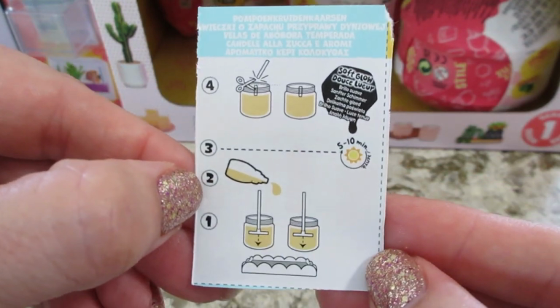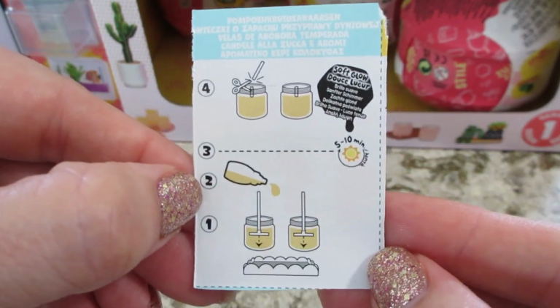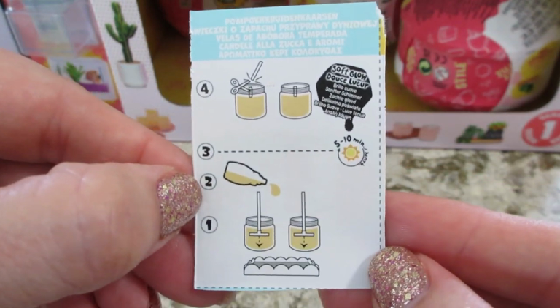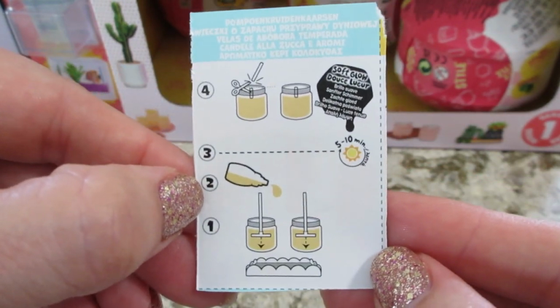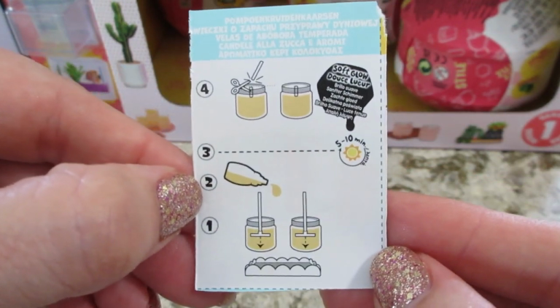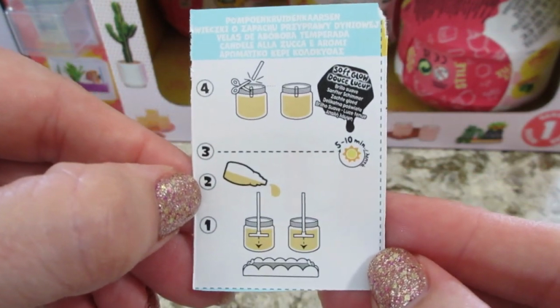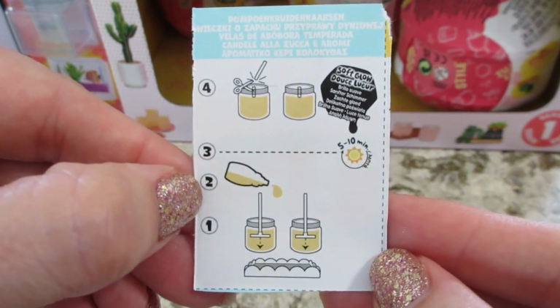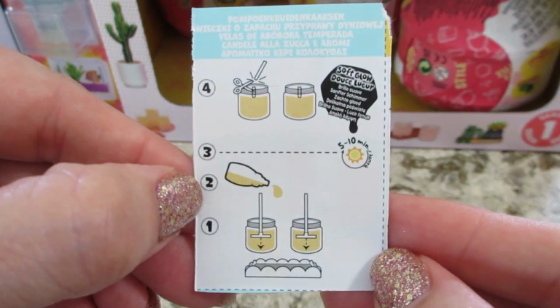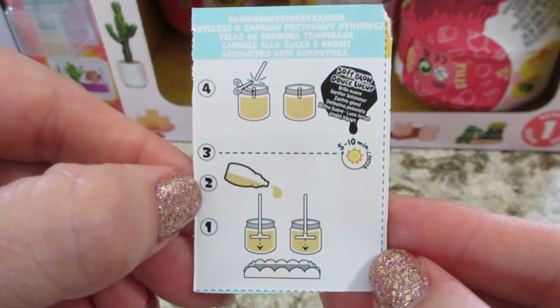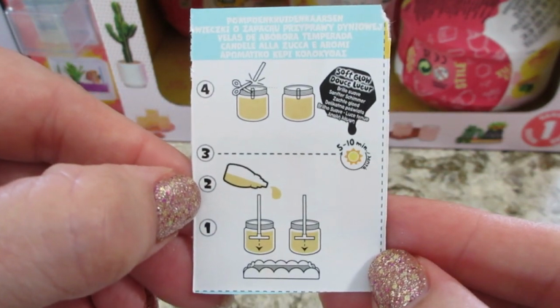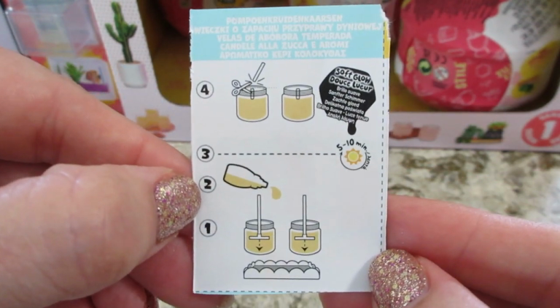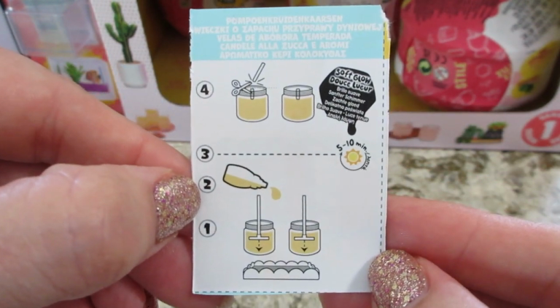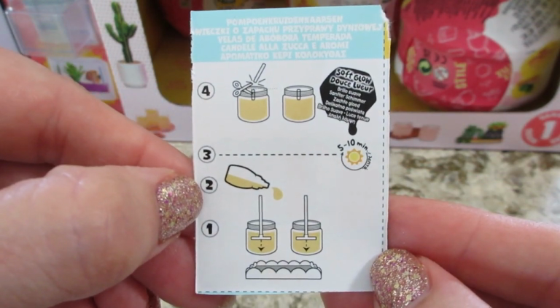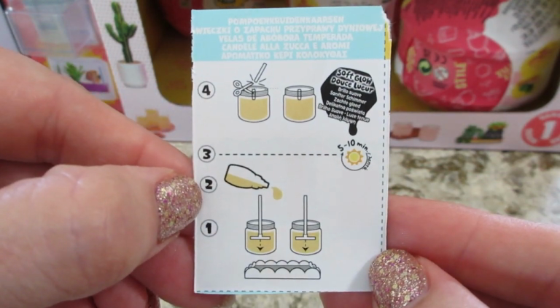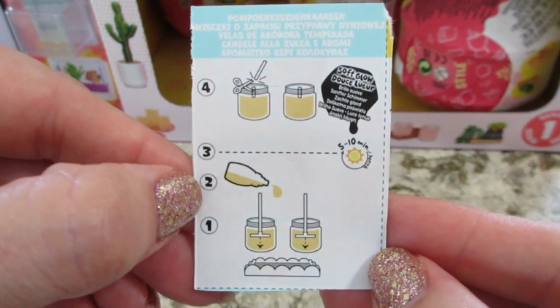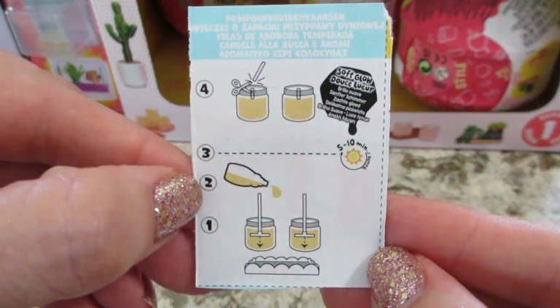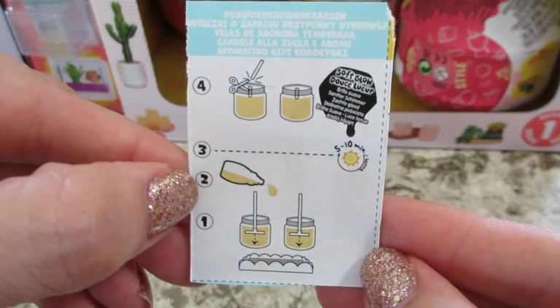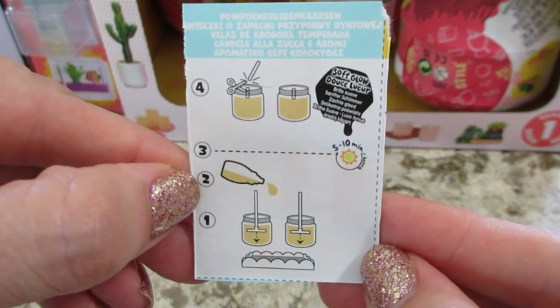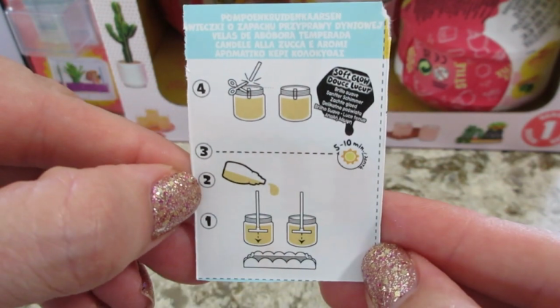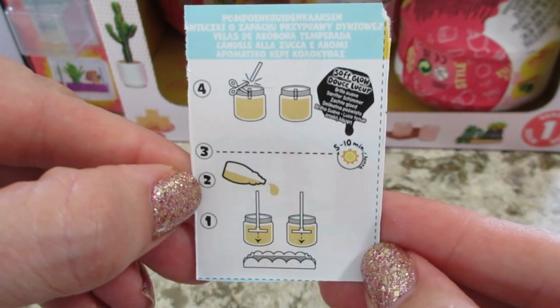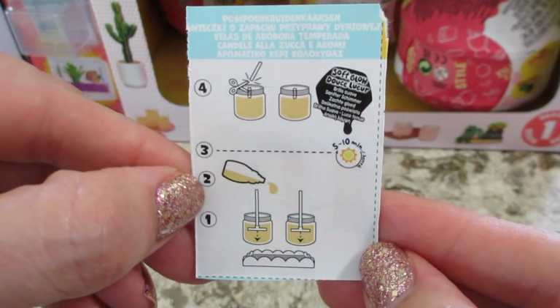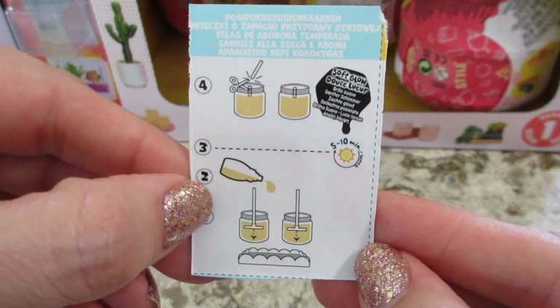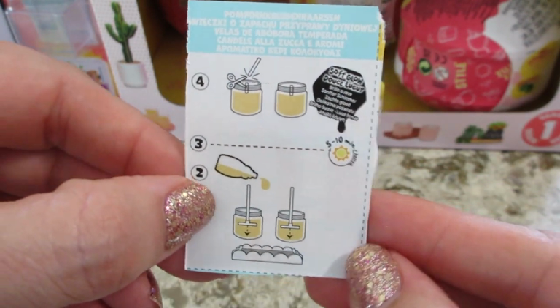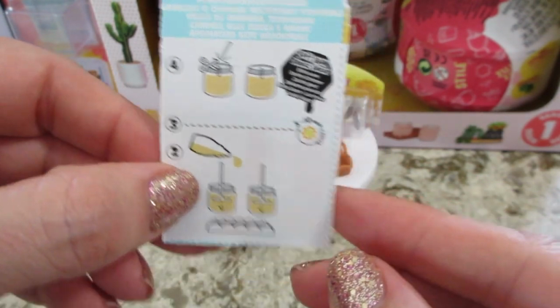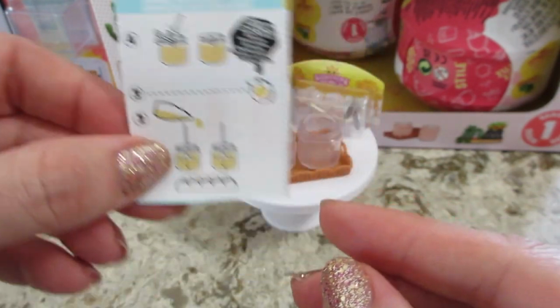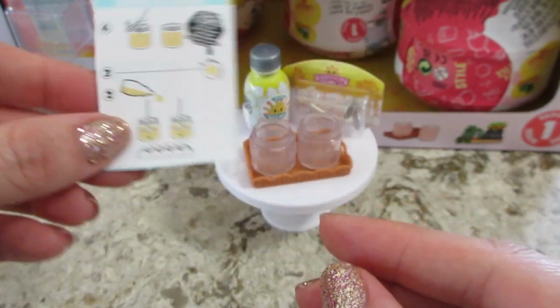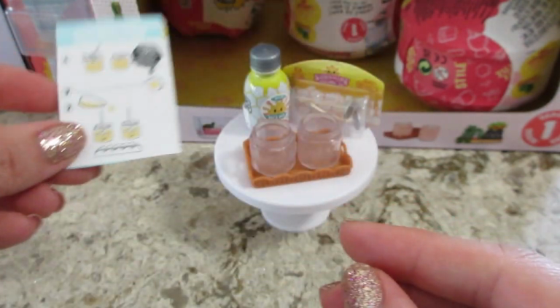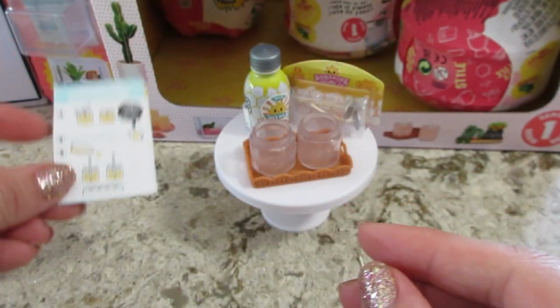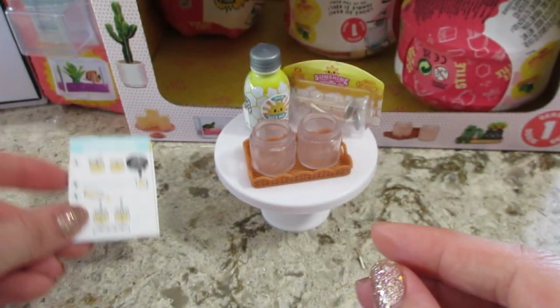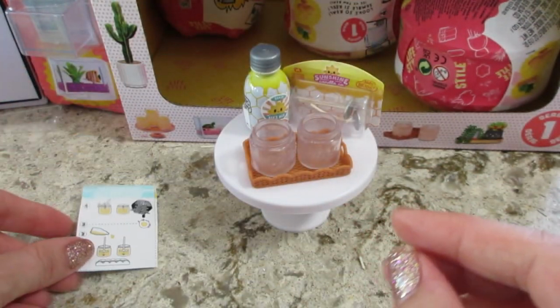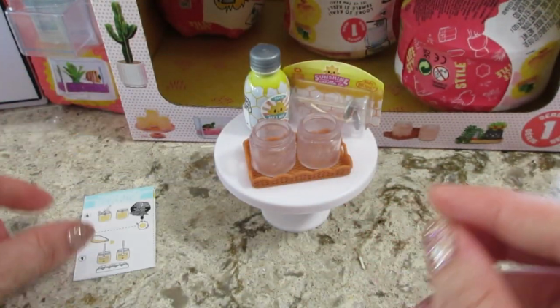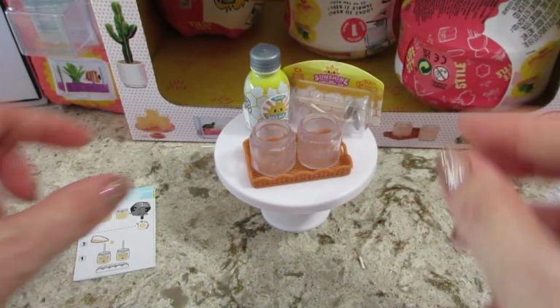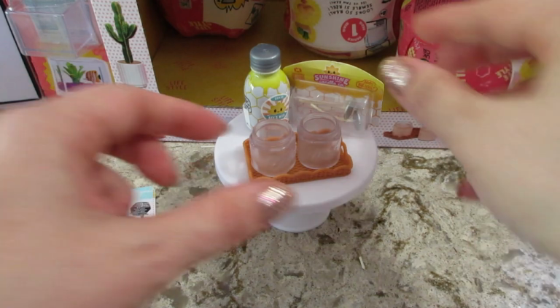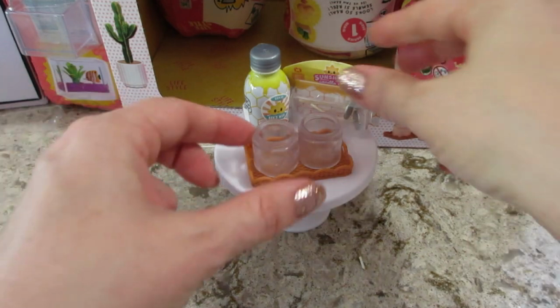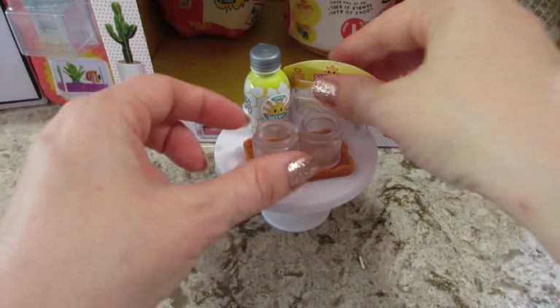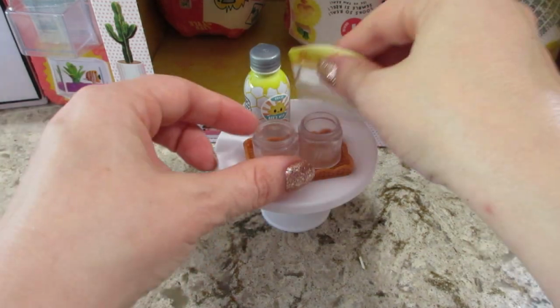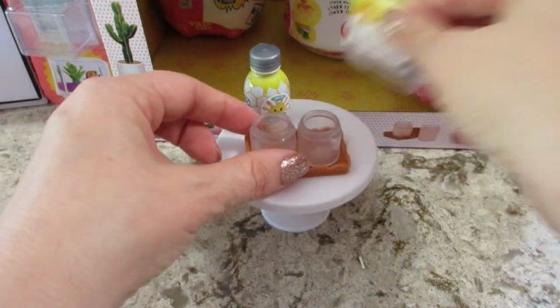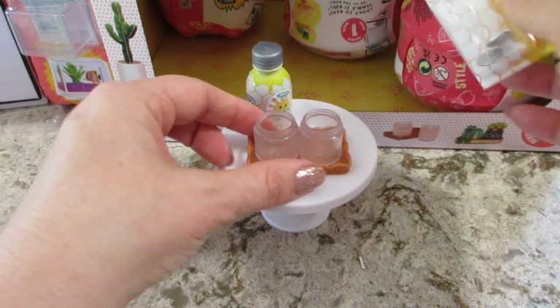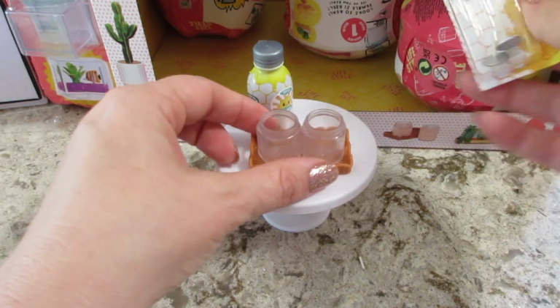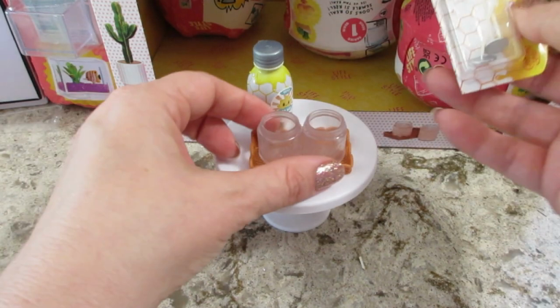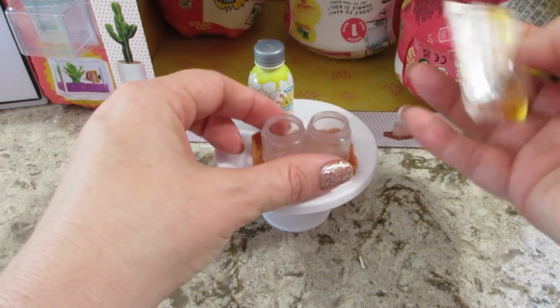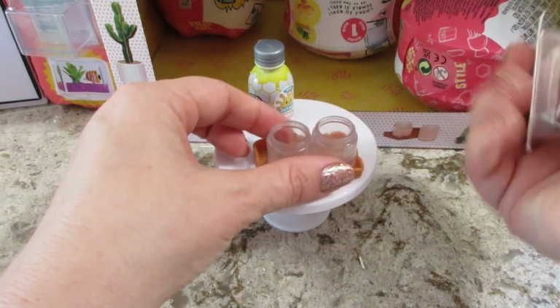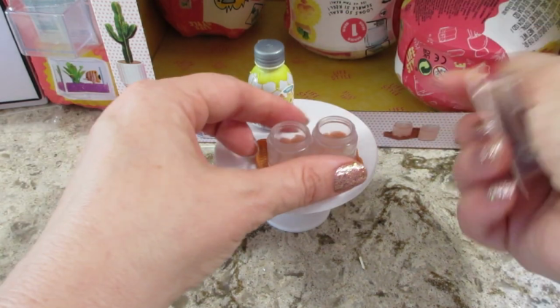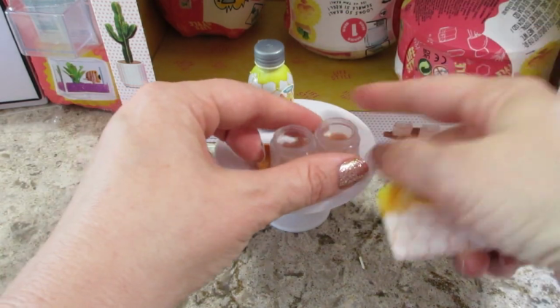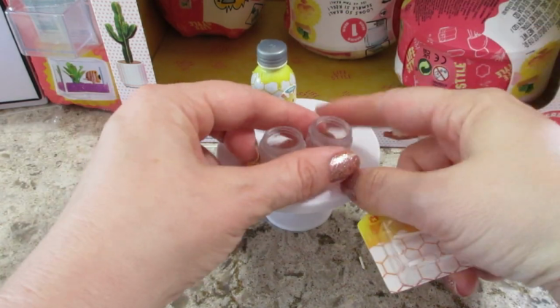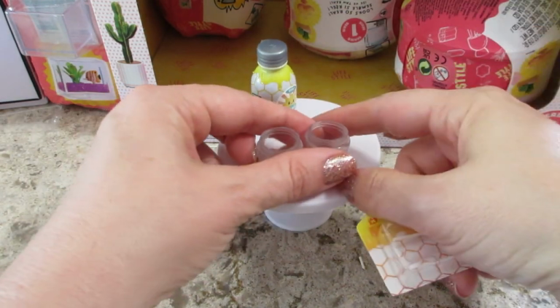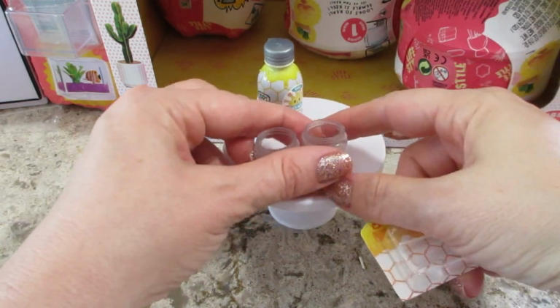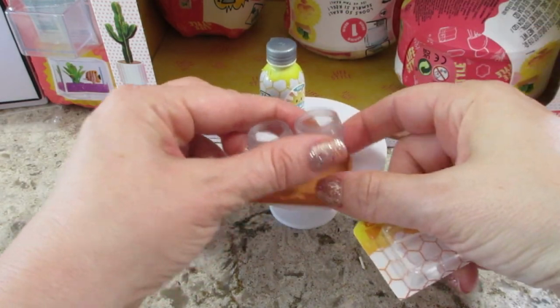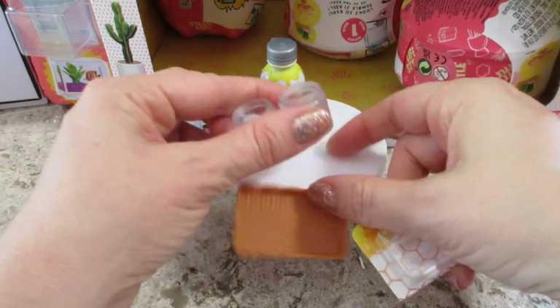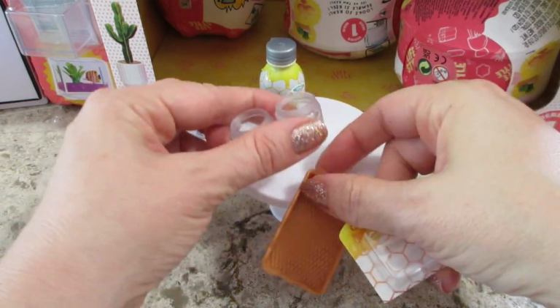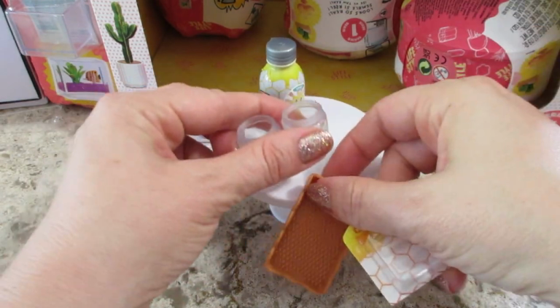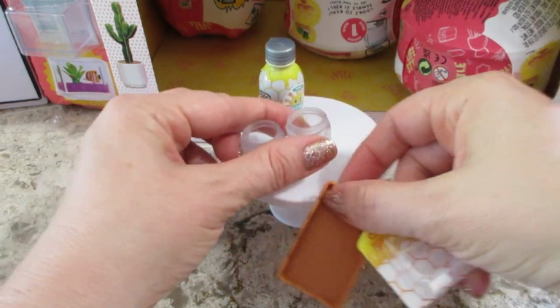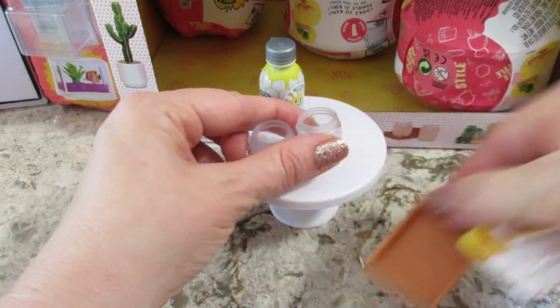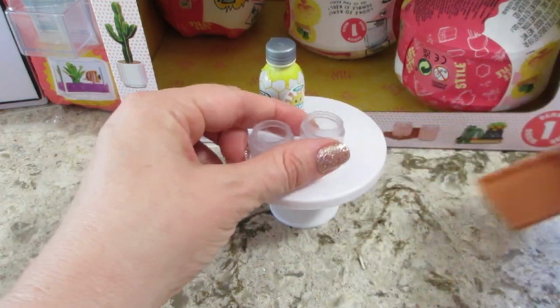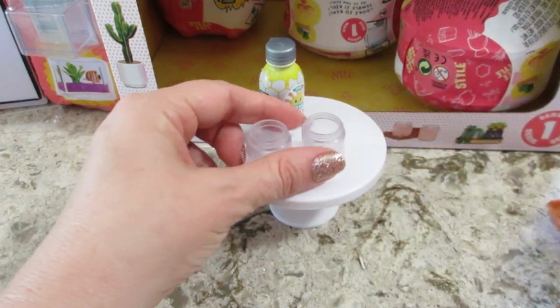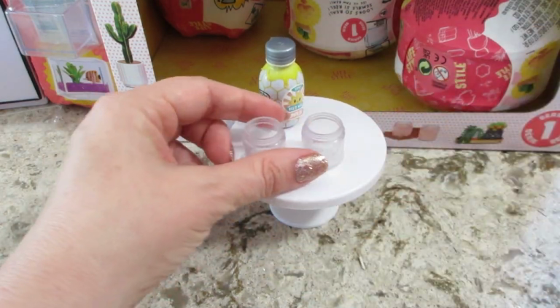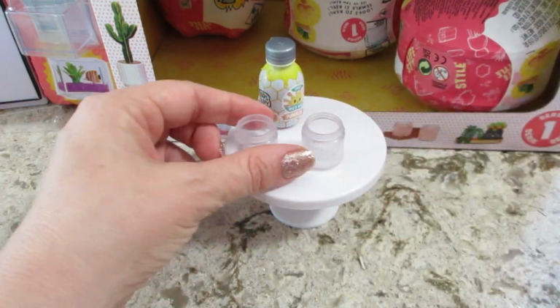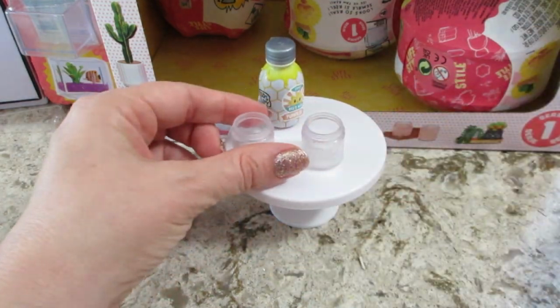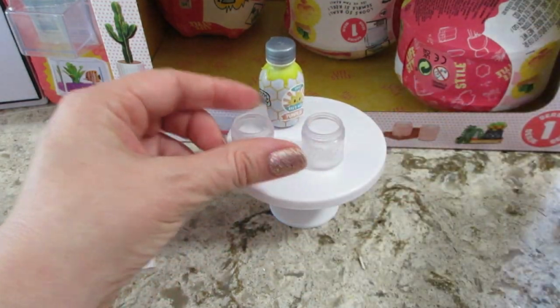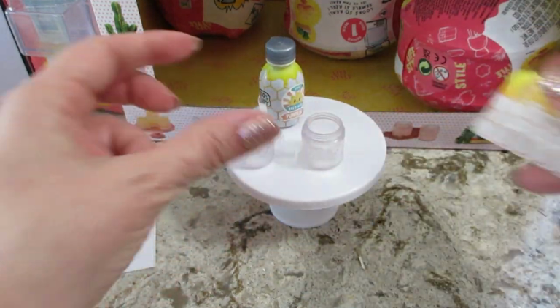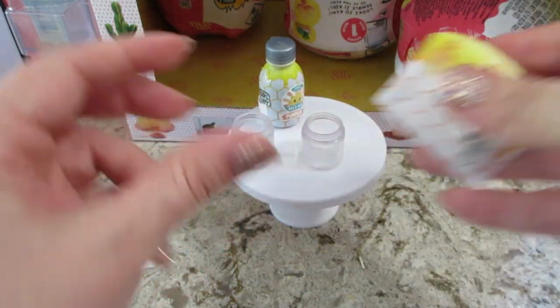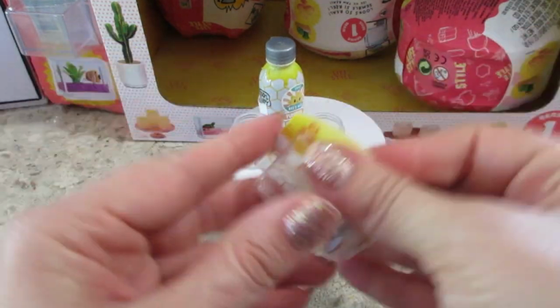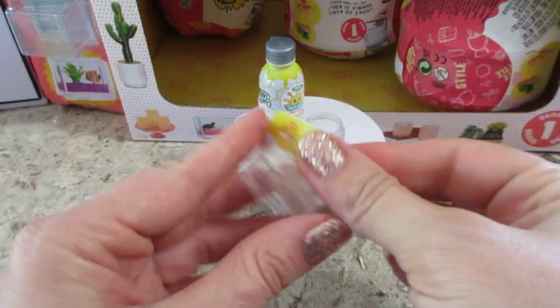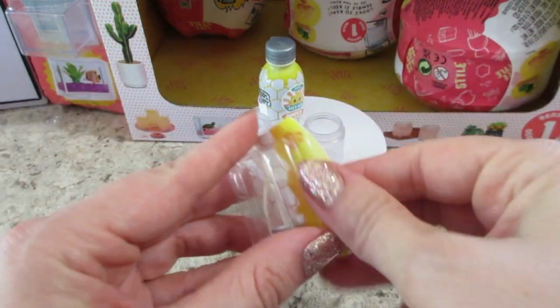It's very easy: put the wick in, put the wax in, cure it, and then trim the wicks. So I'm going to take them off the tray real quick.